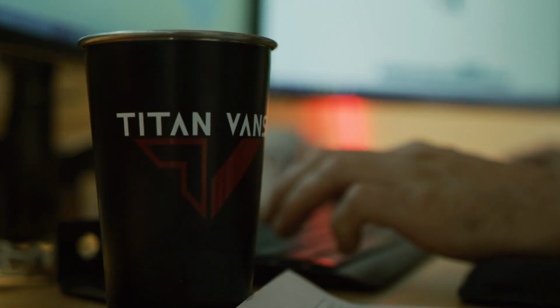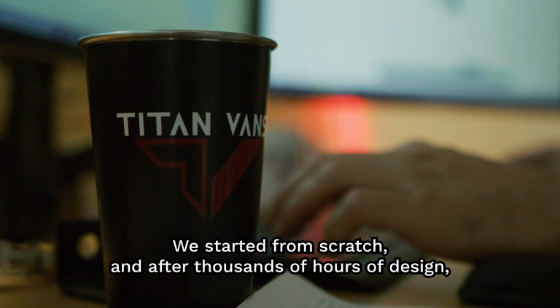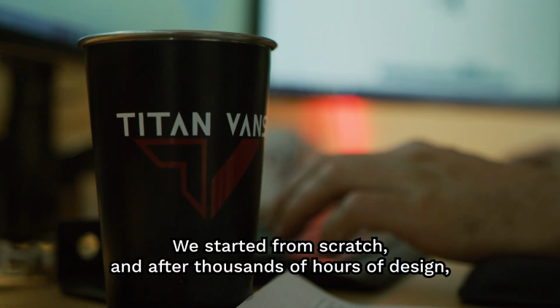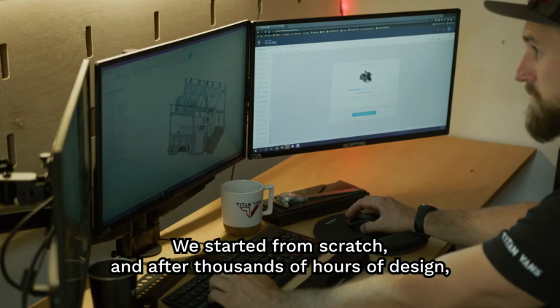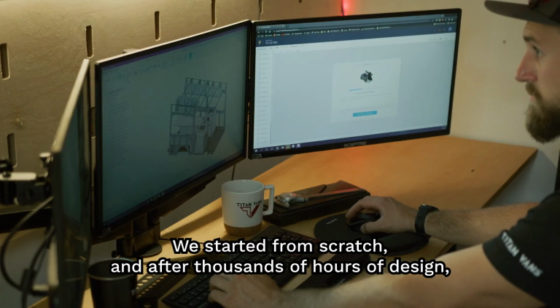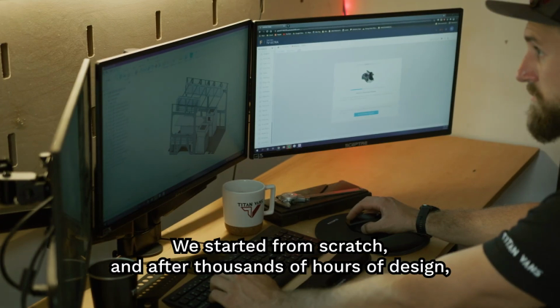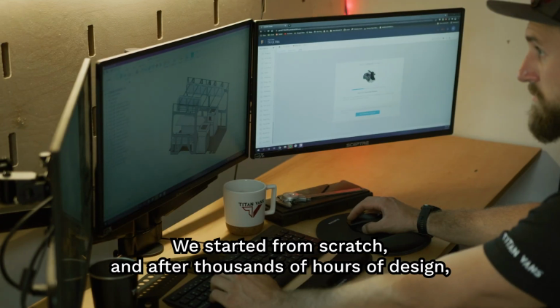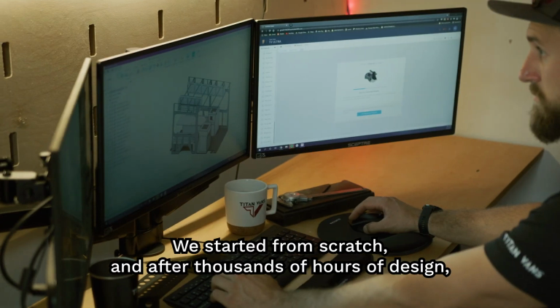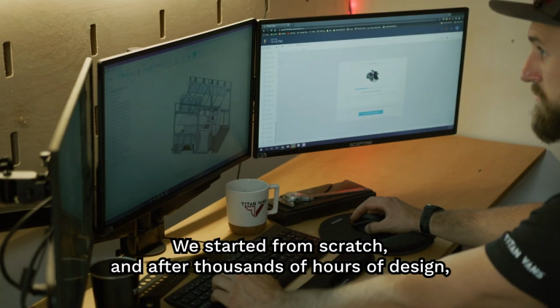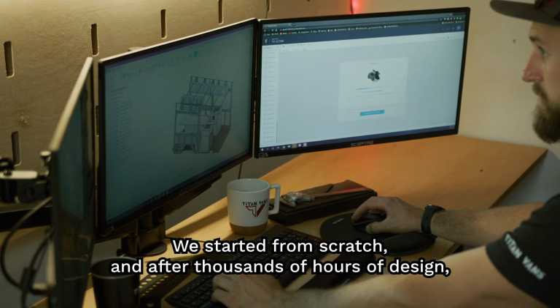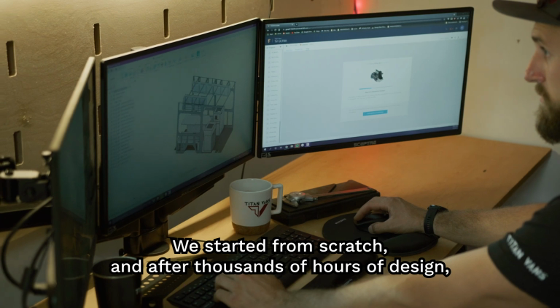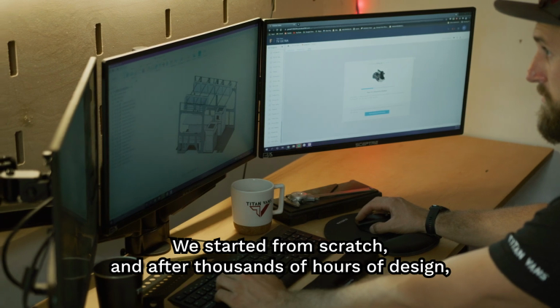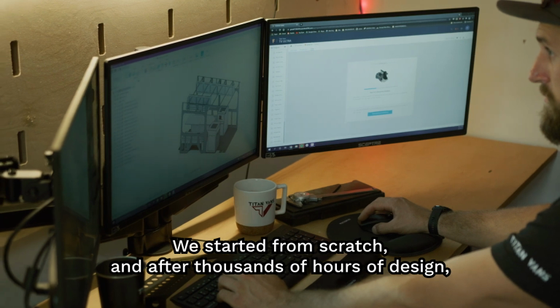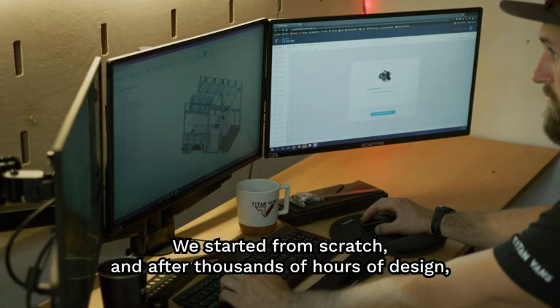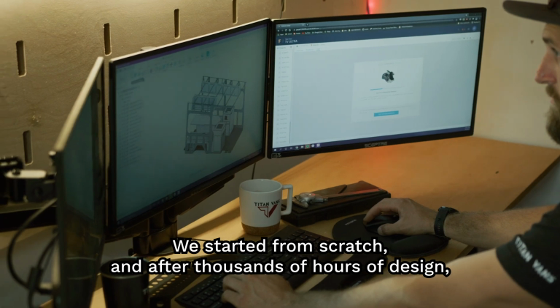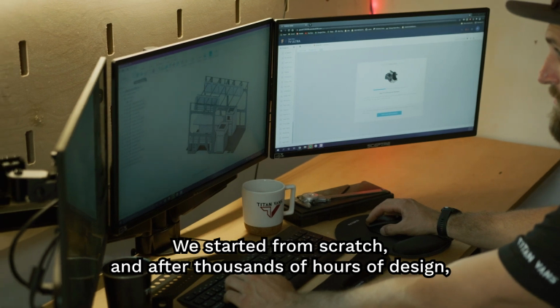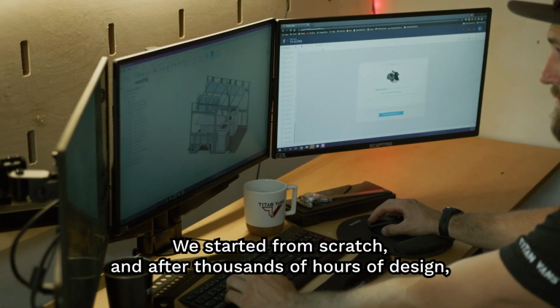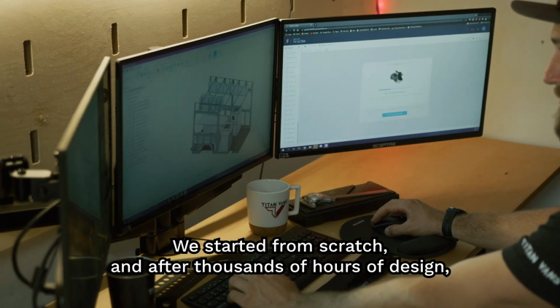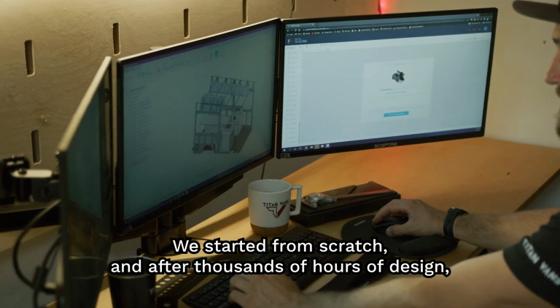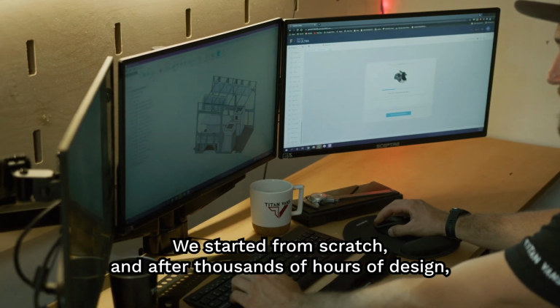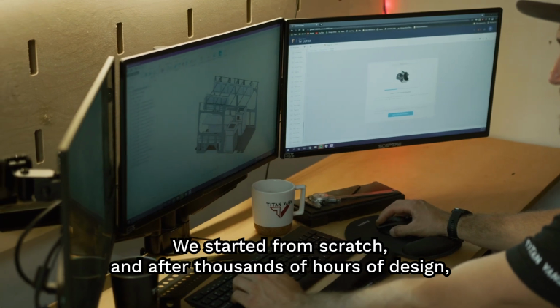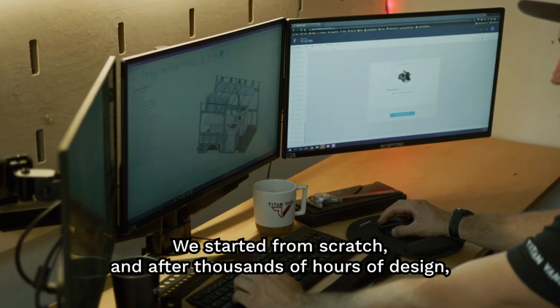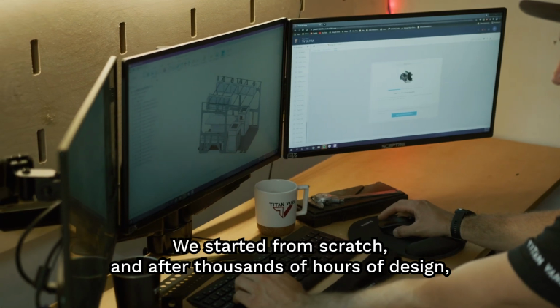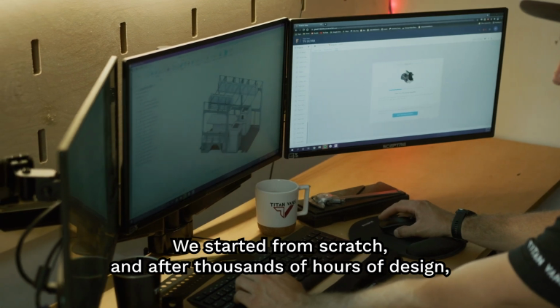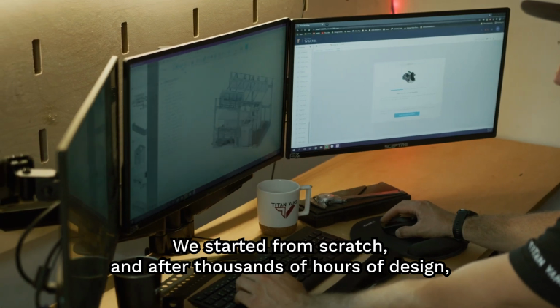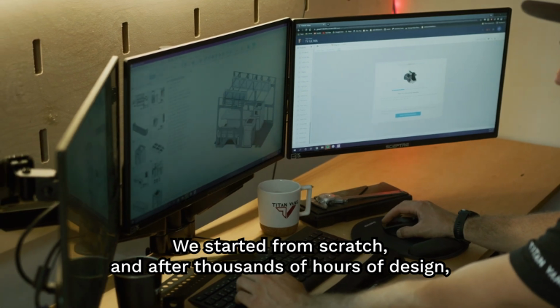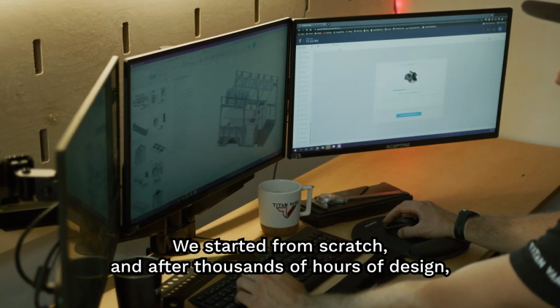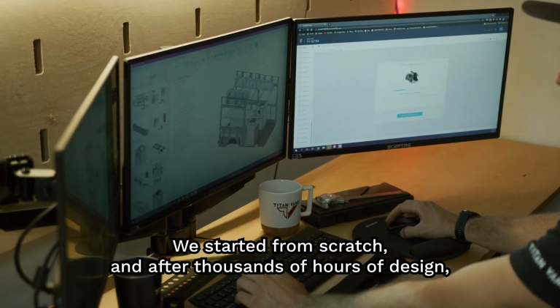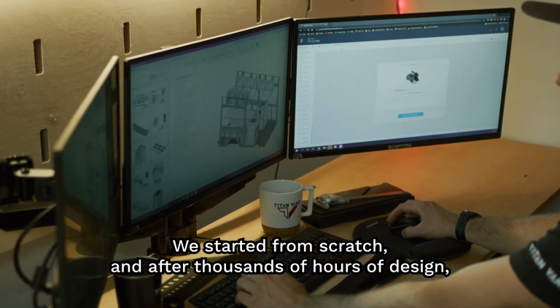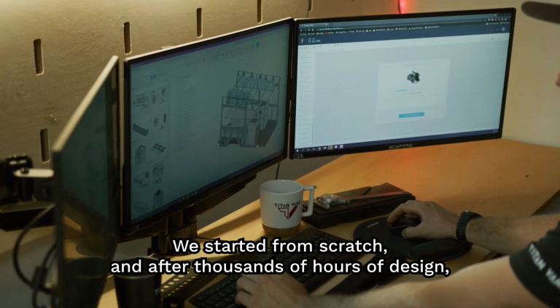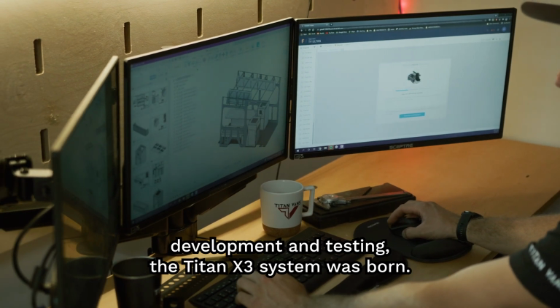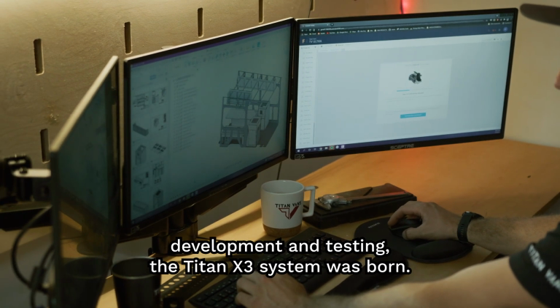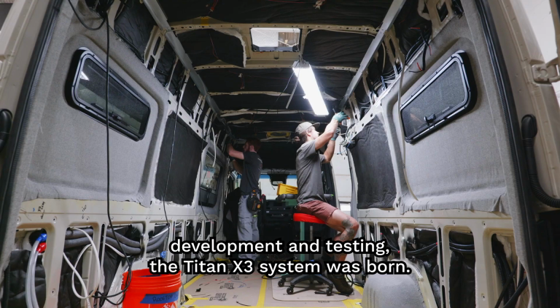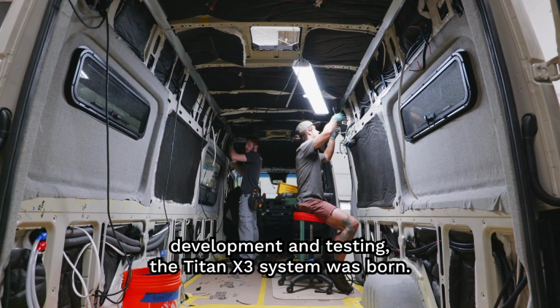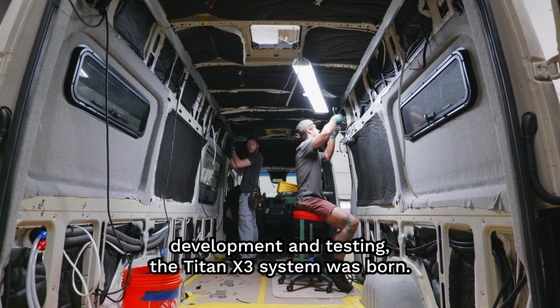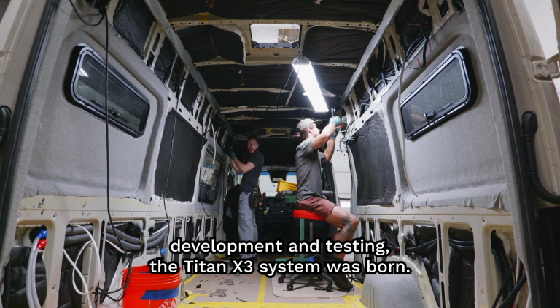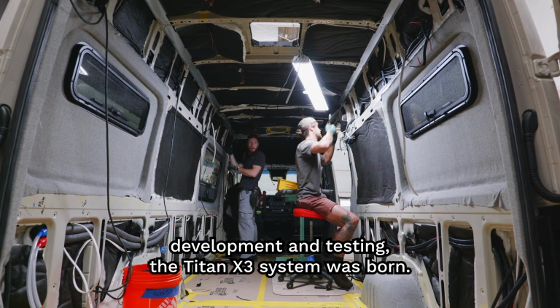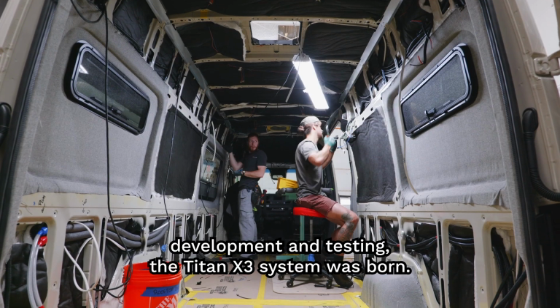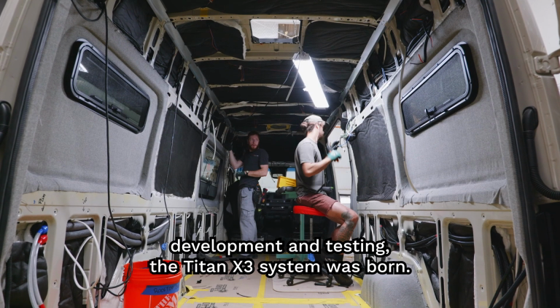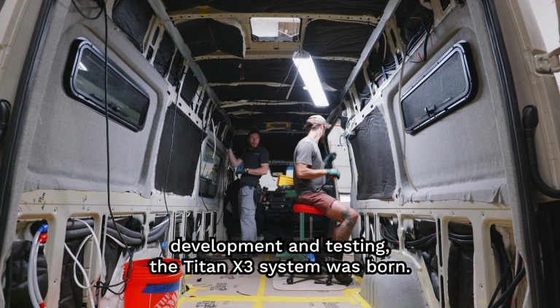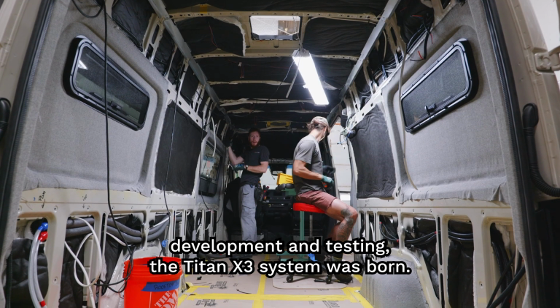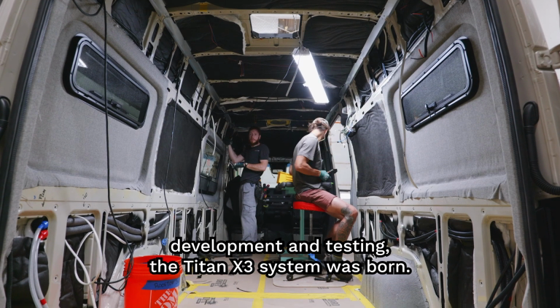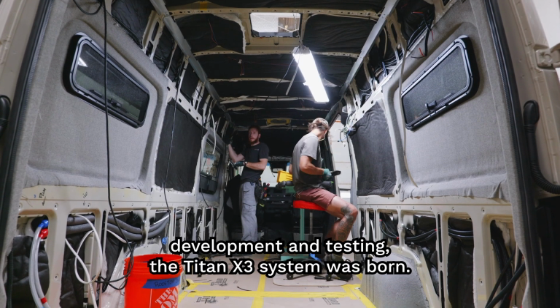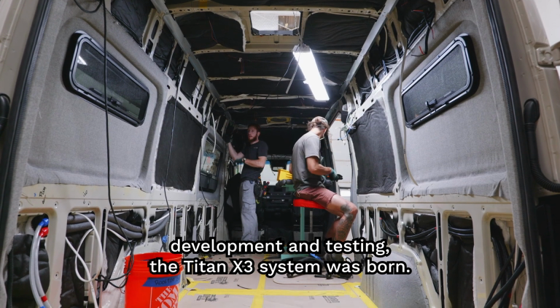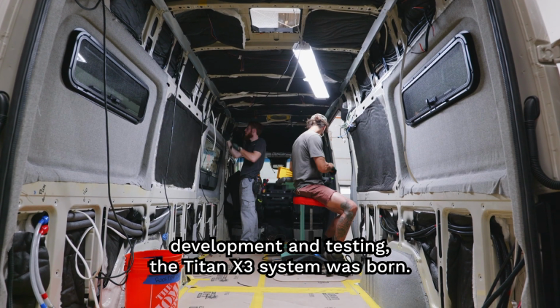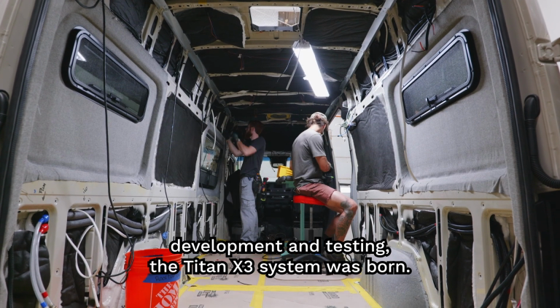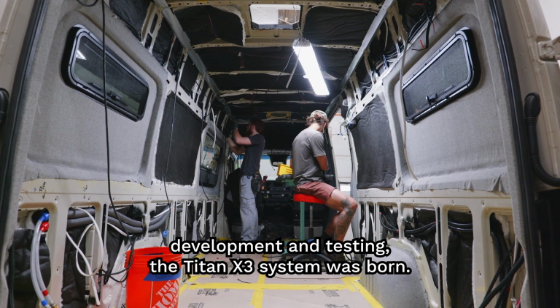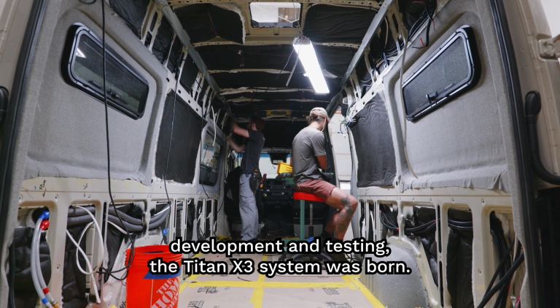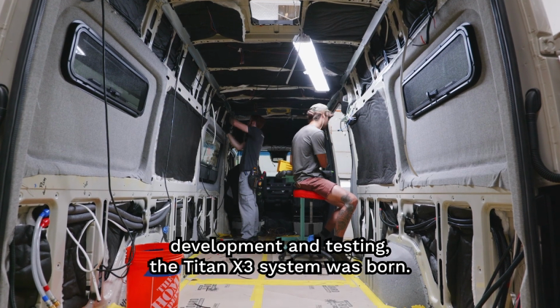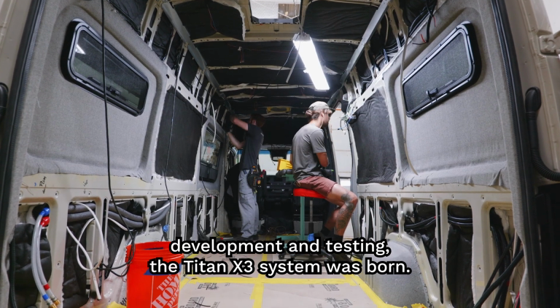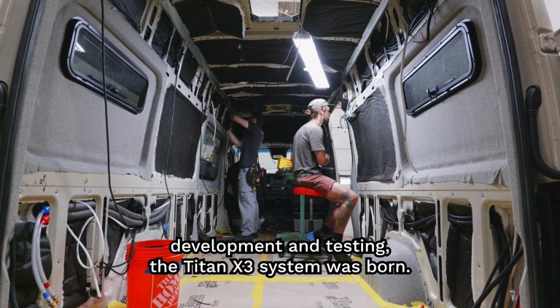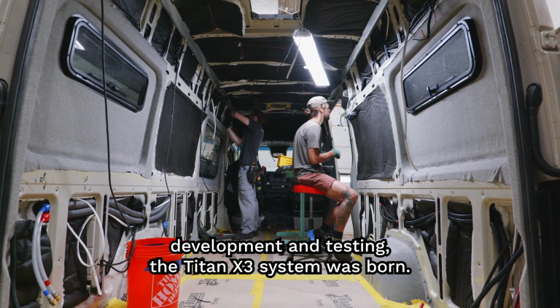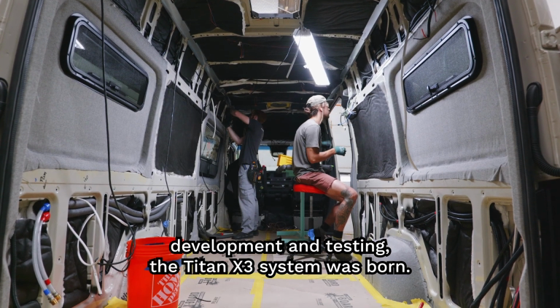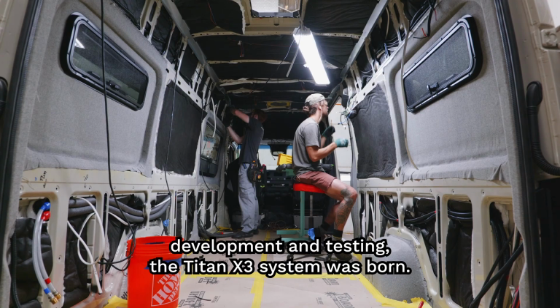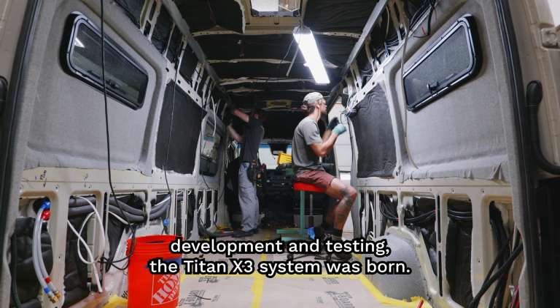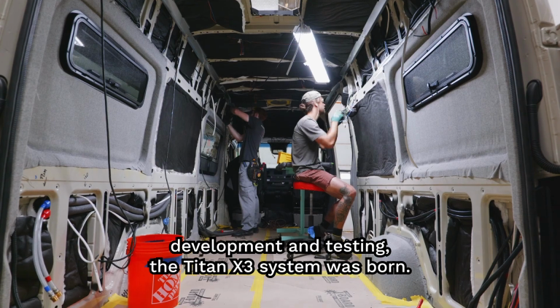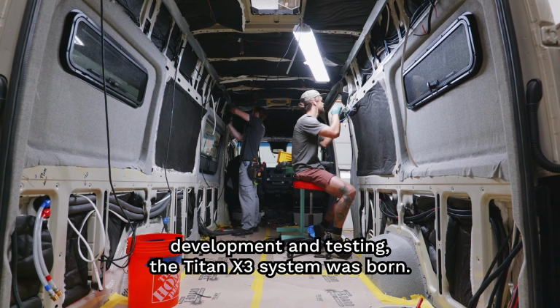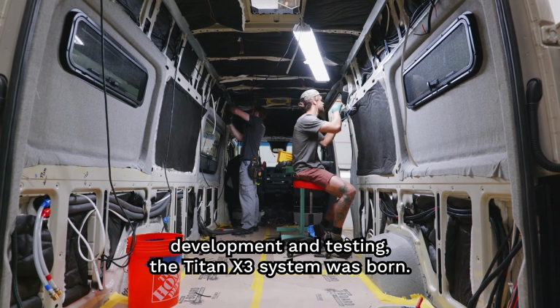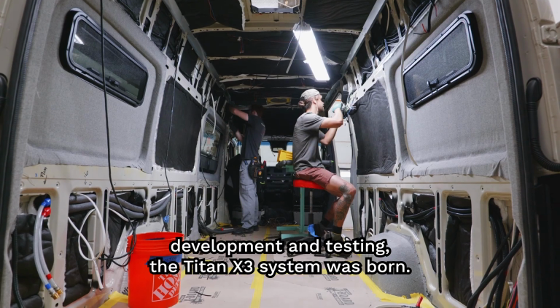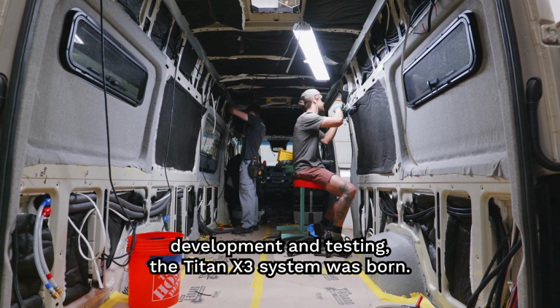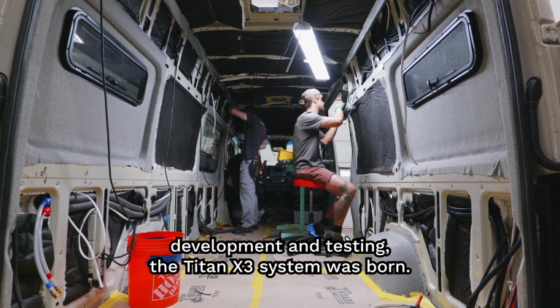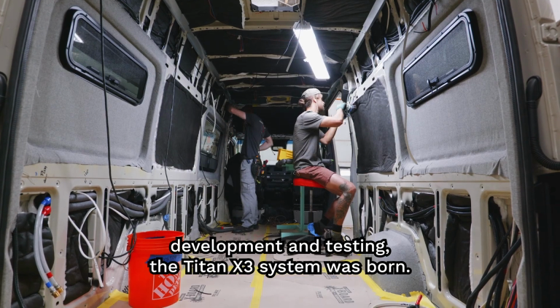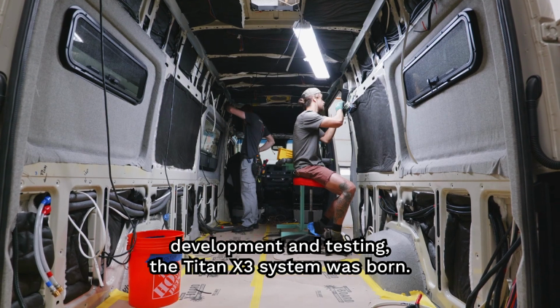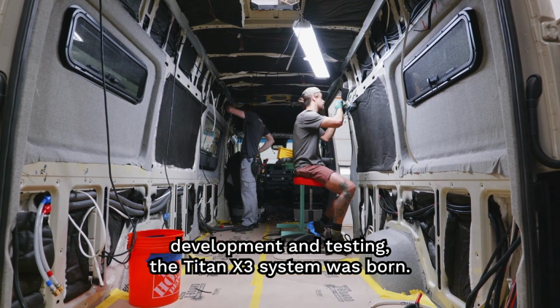We started from scratch and after thousands of hours of design, development, and testing, the Titan X3 system was born.